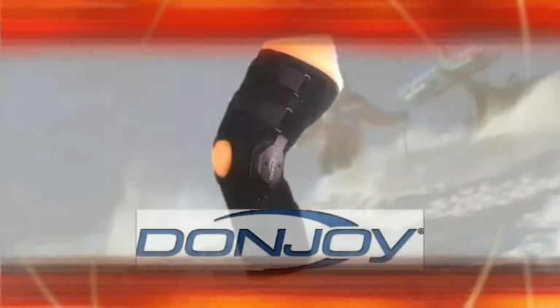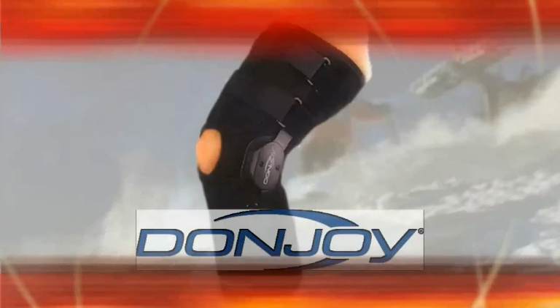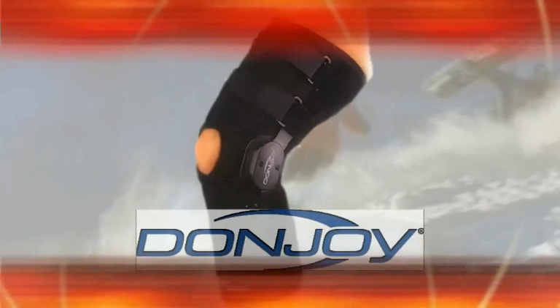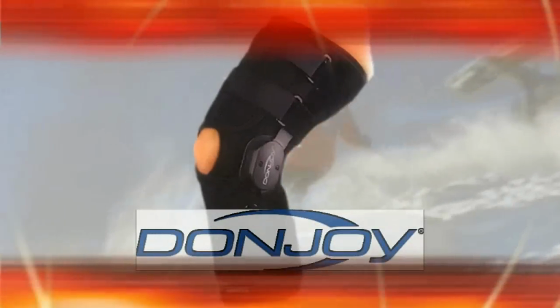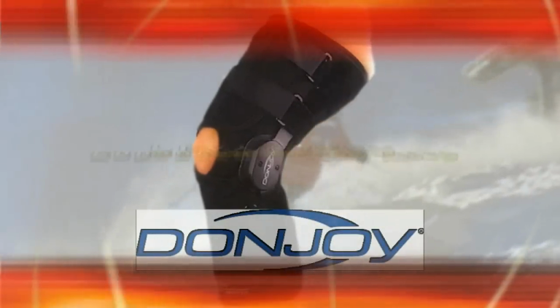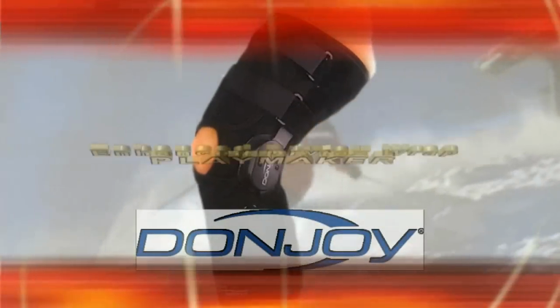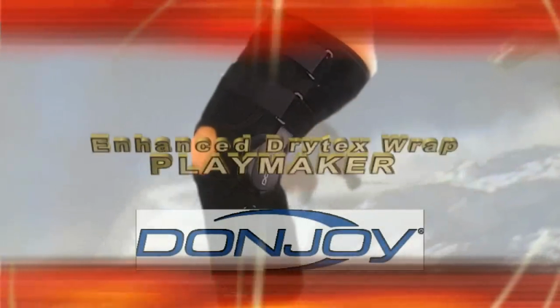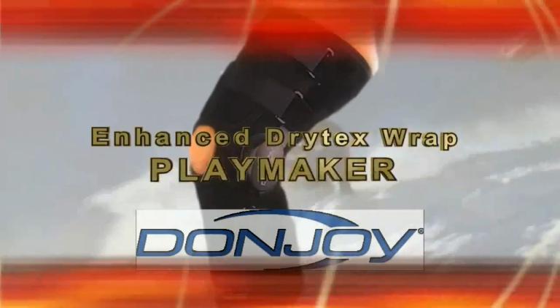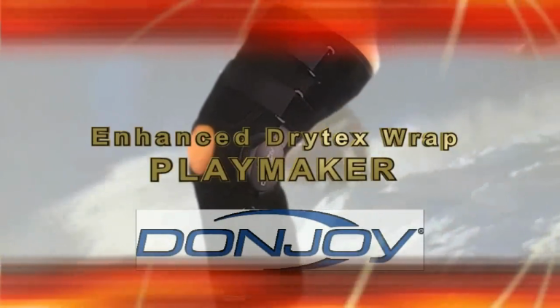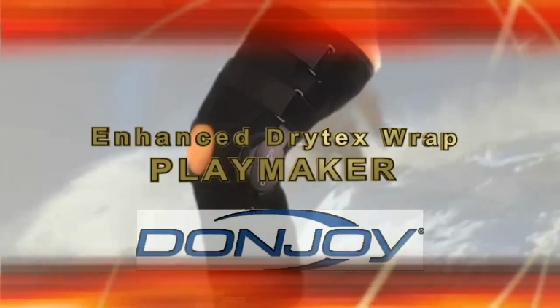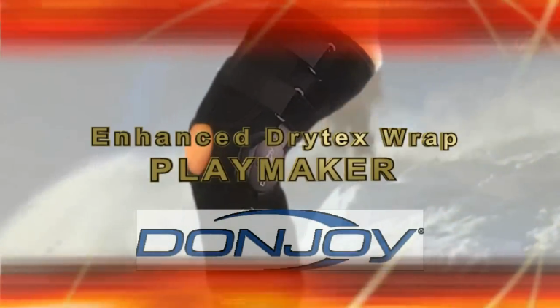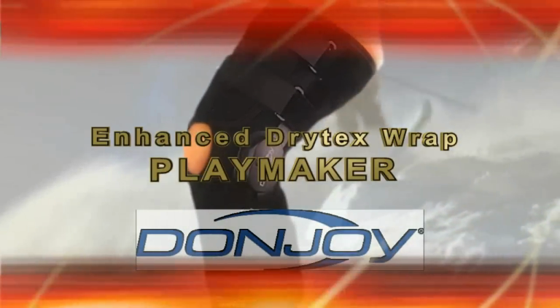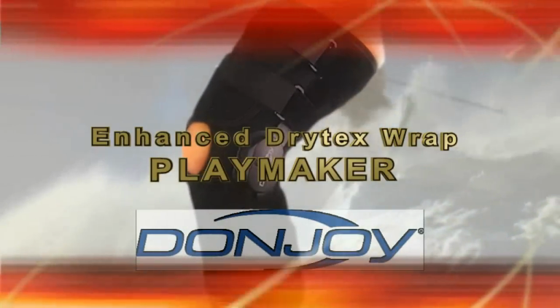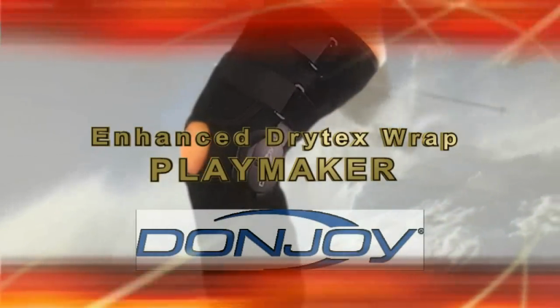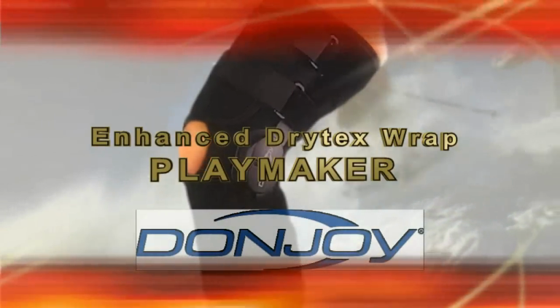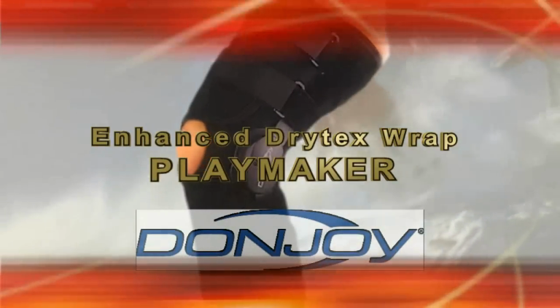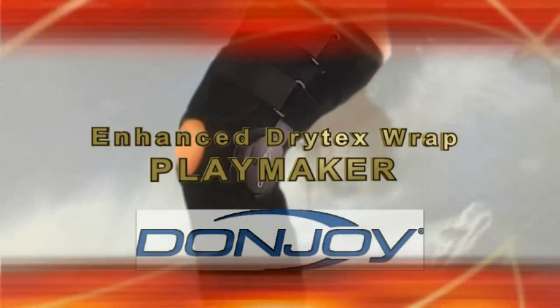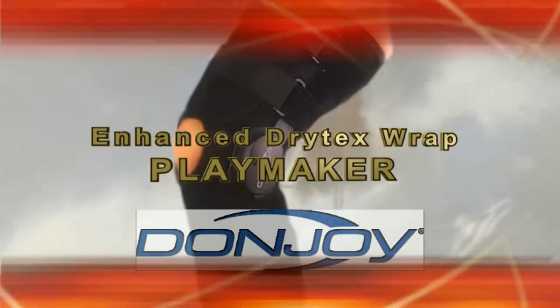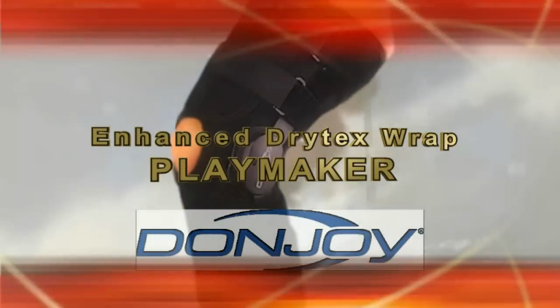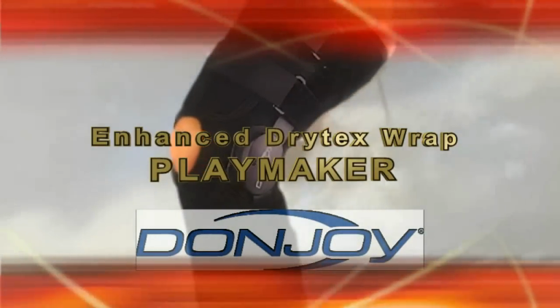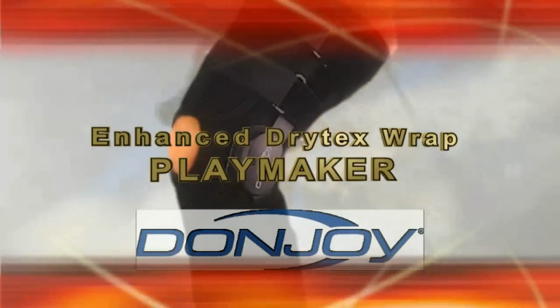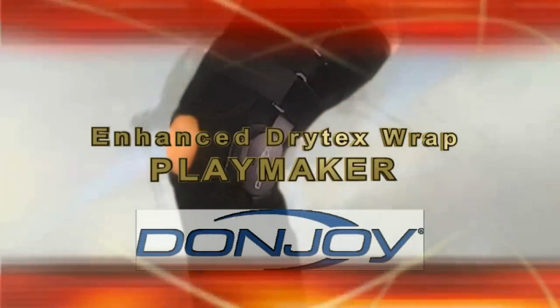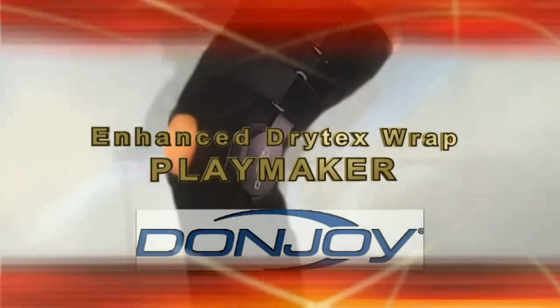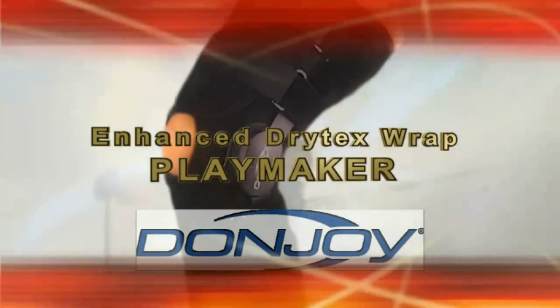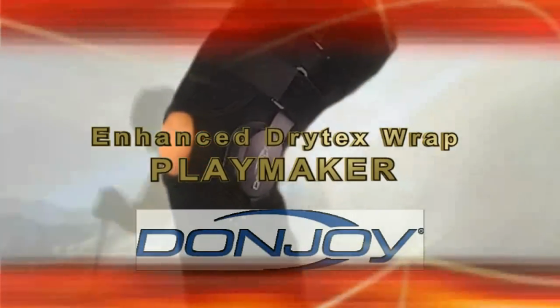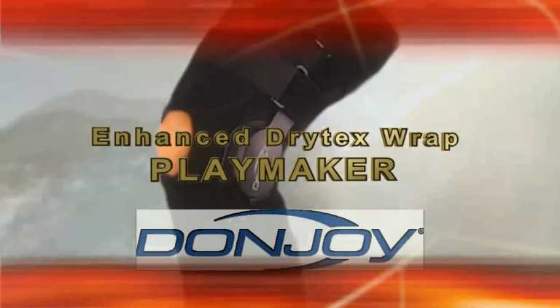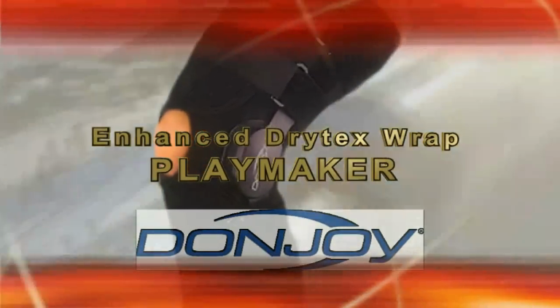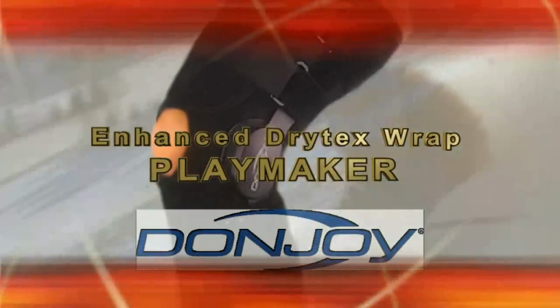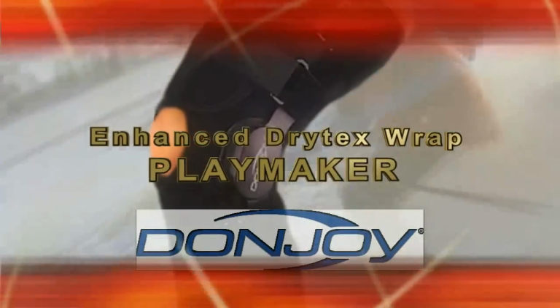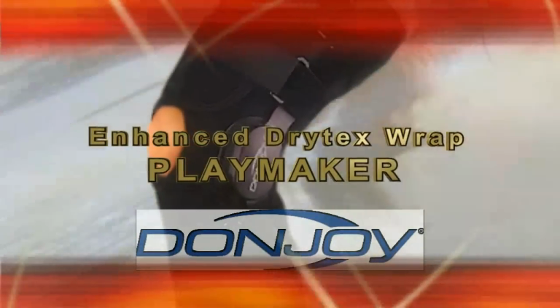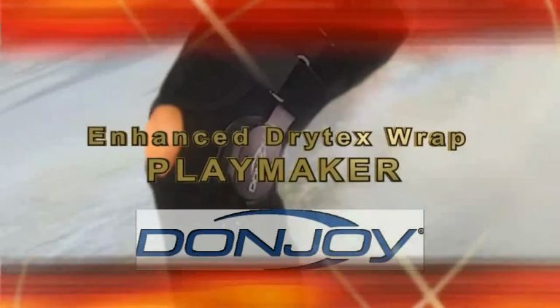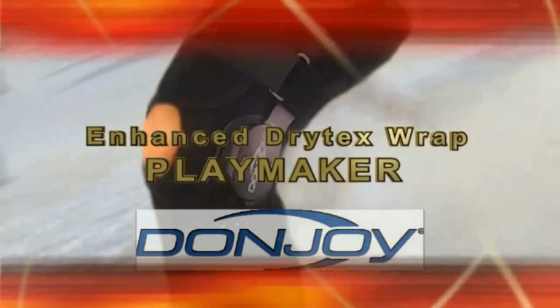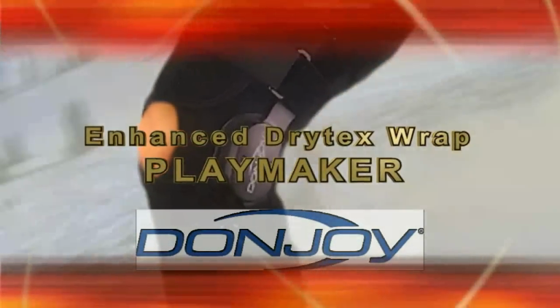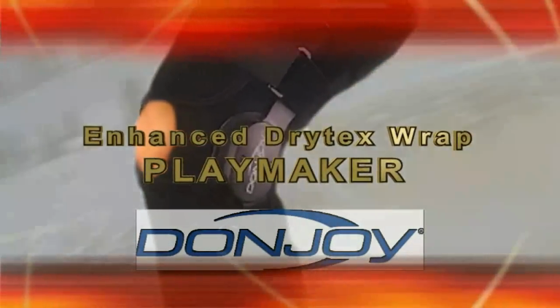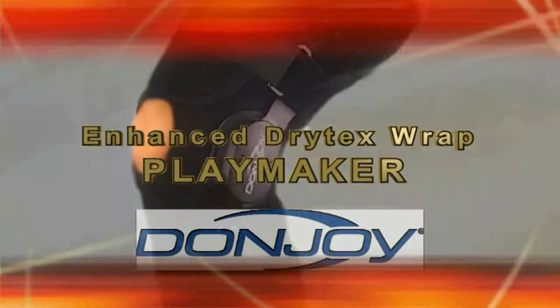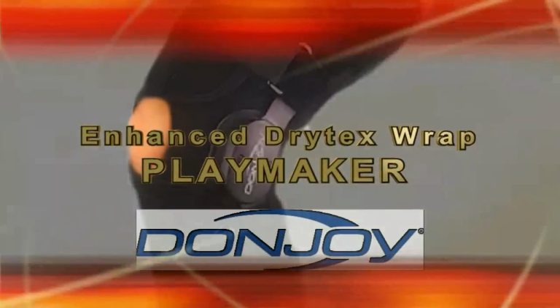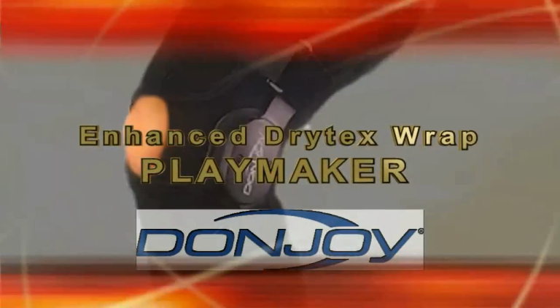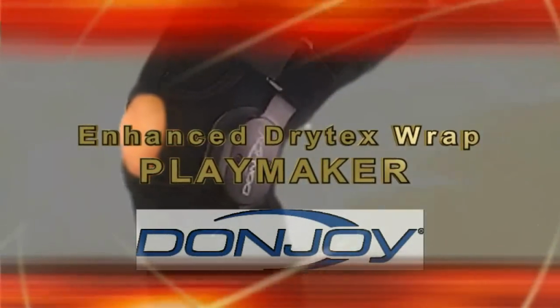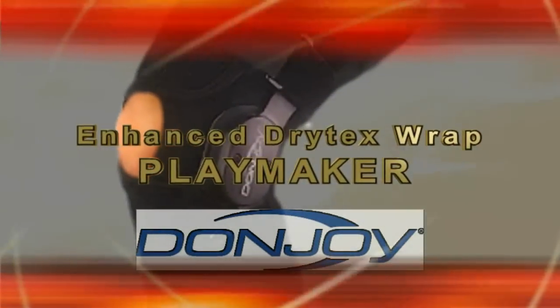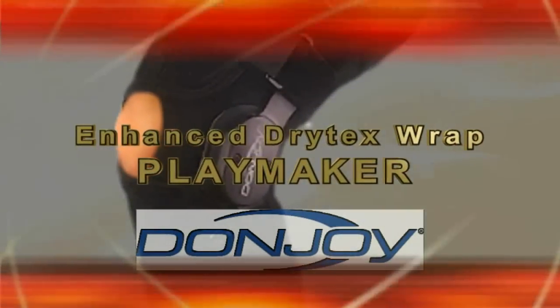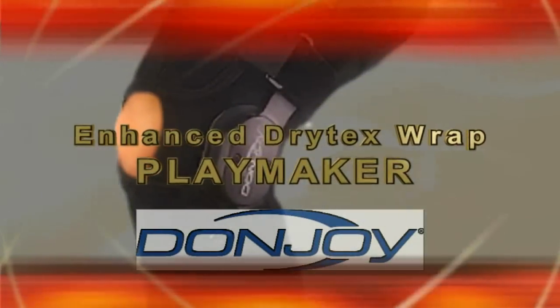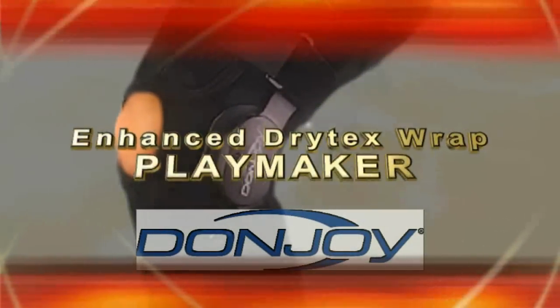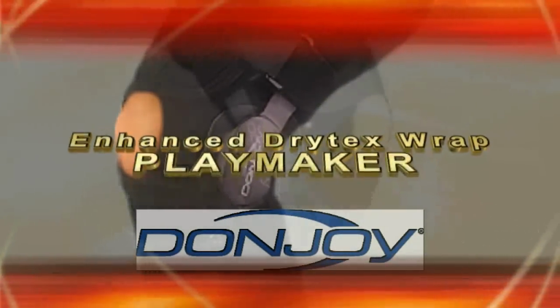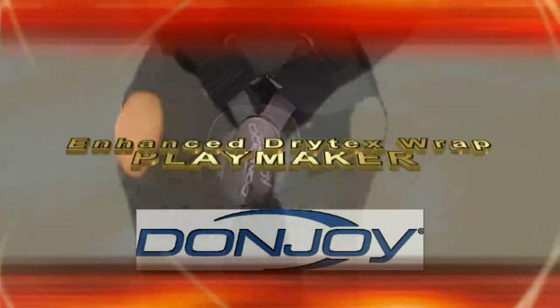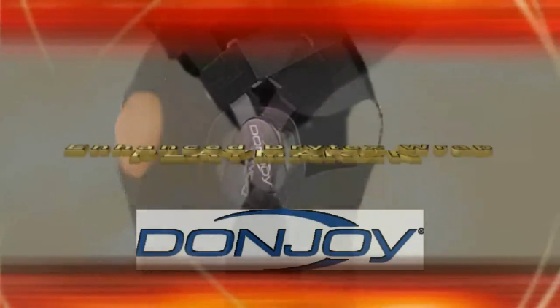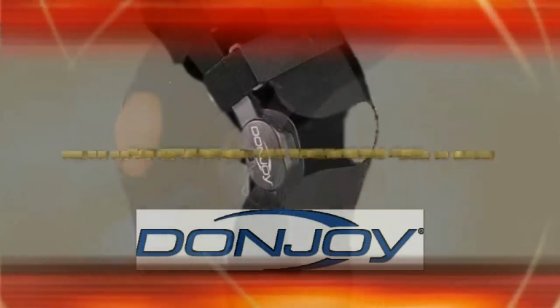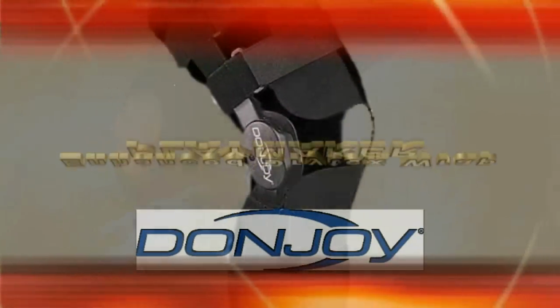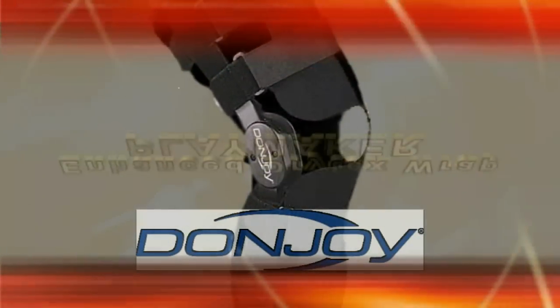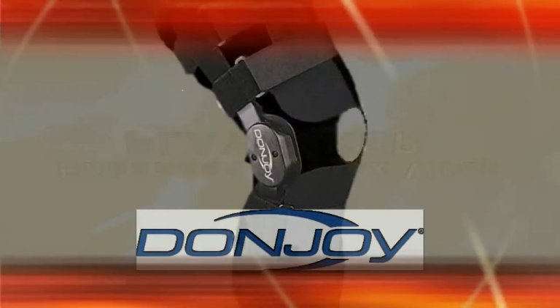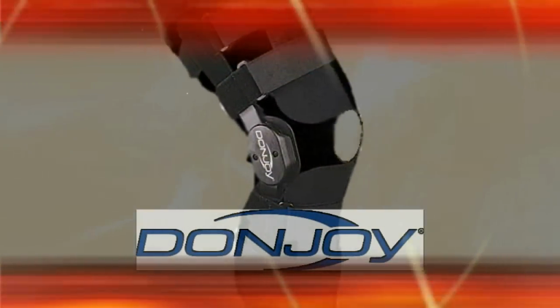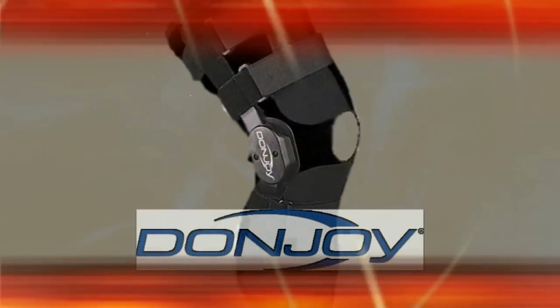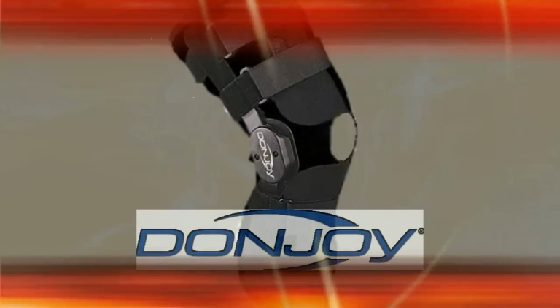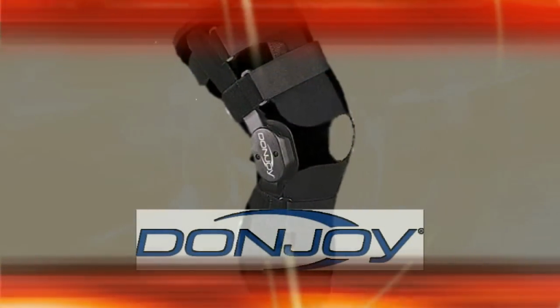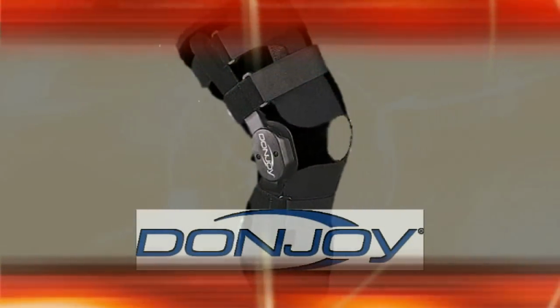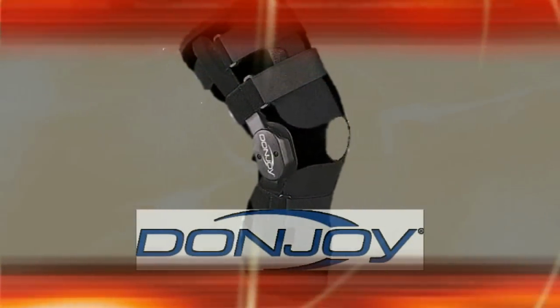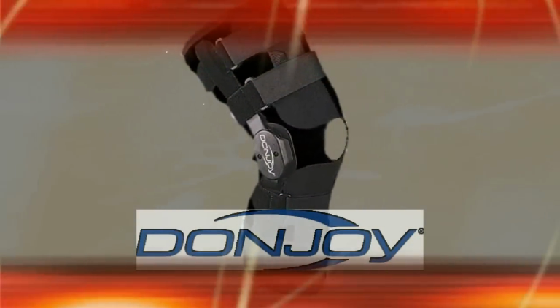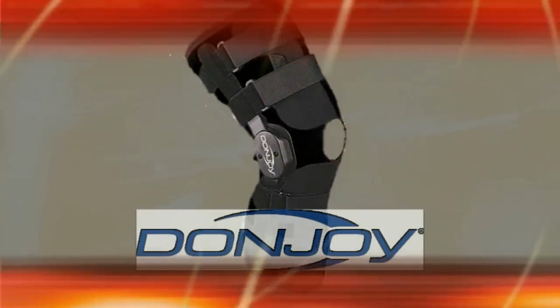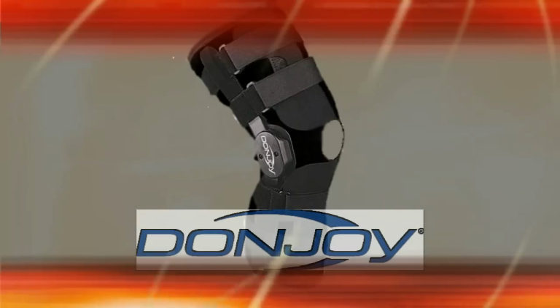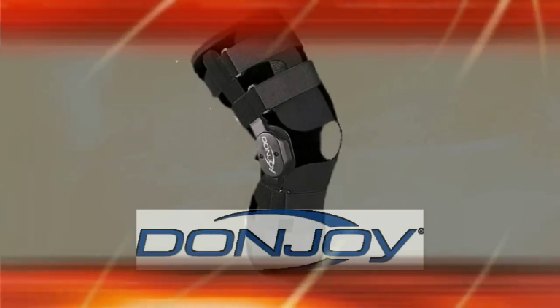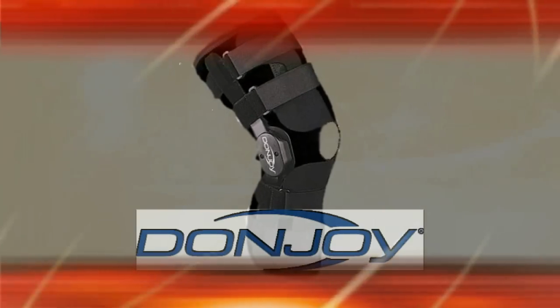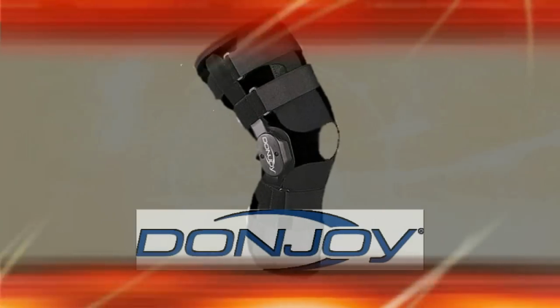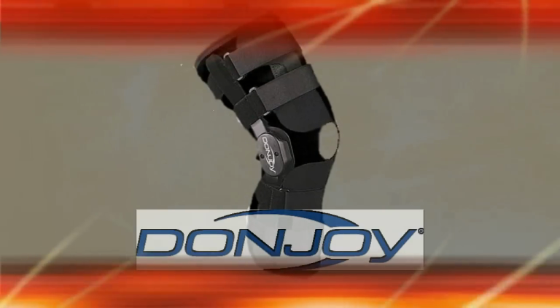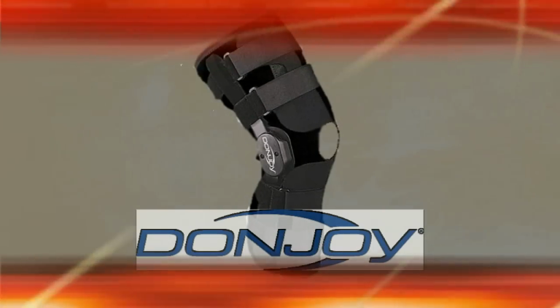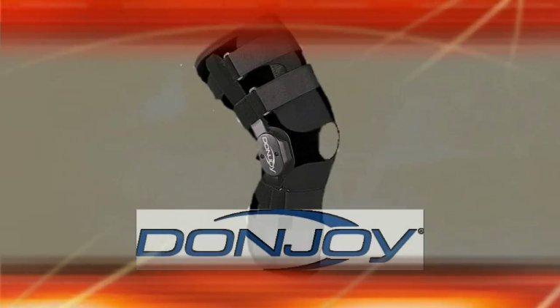DonJoy Dry-Tex Wrap Playmaker Knee Brace — the most versatile knee brace on the market today.